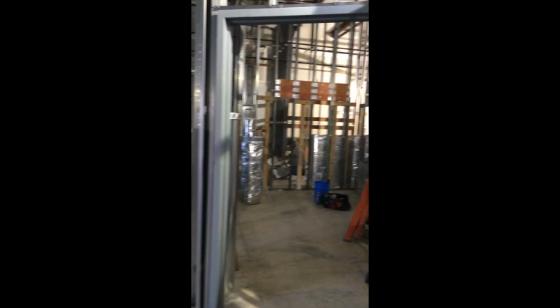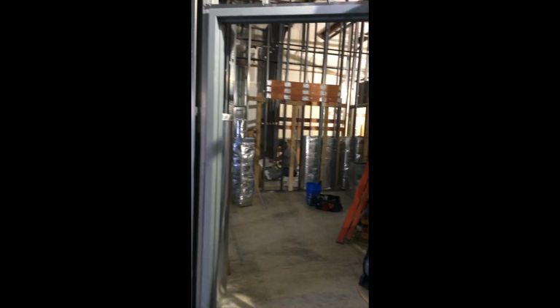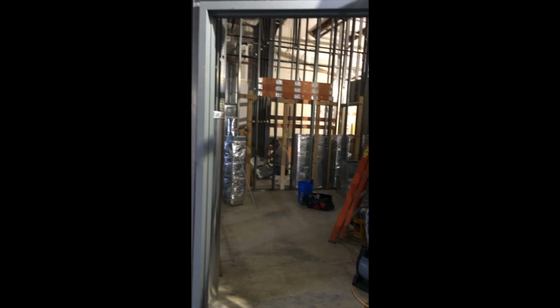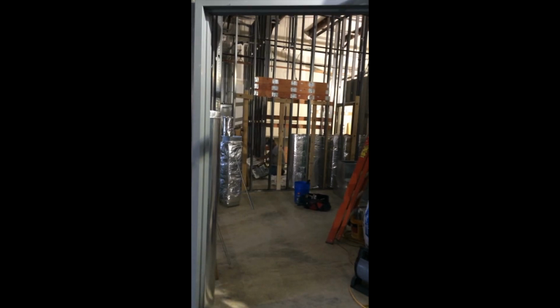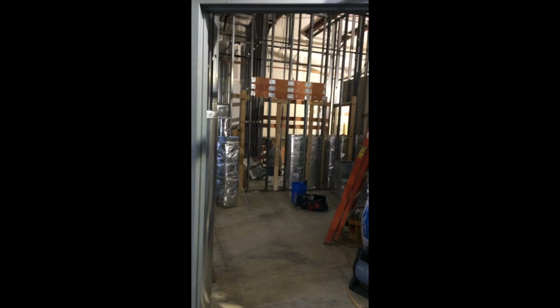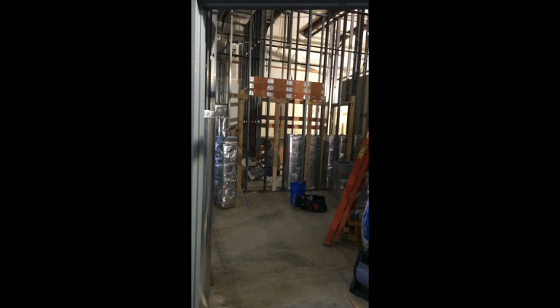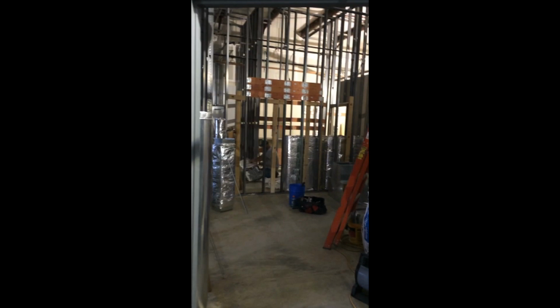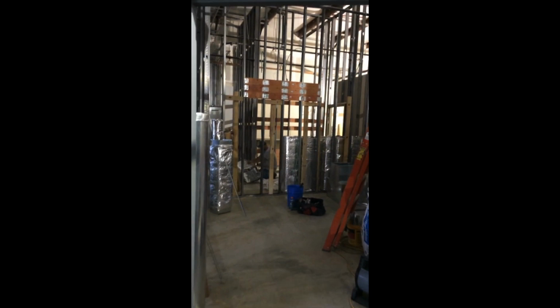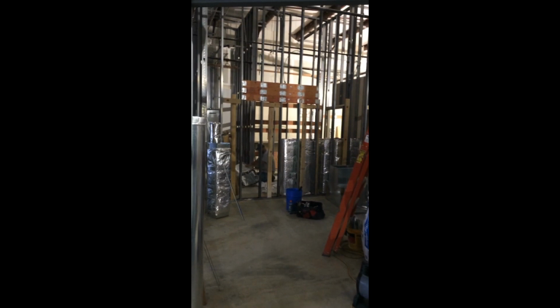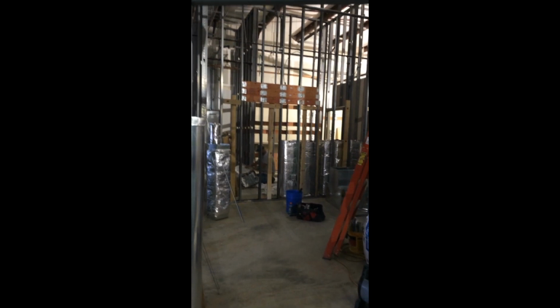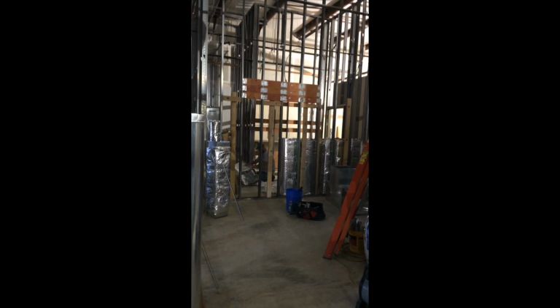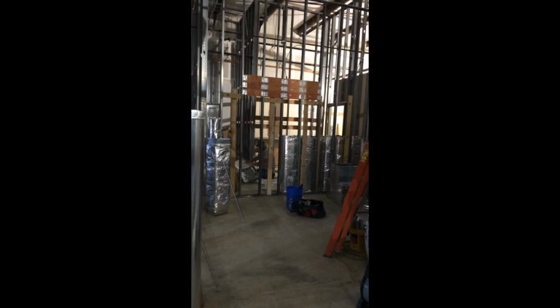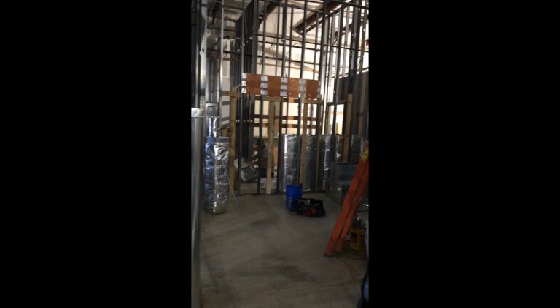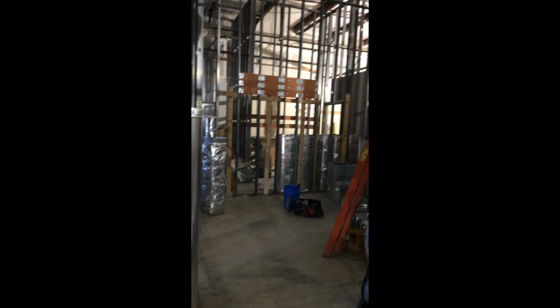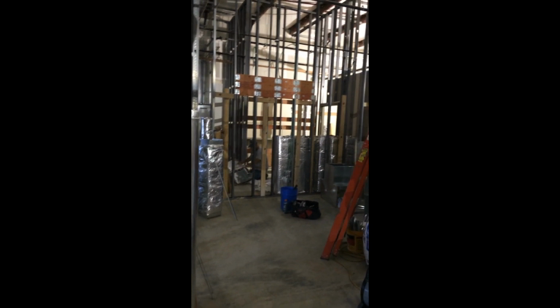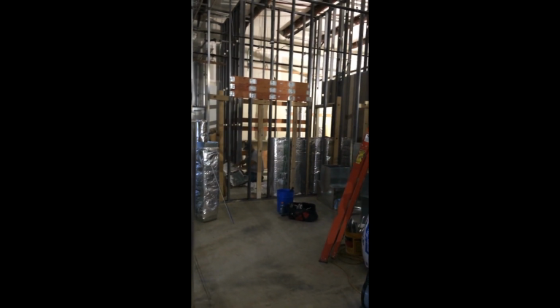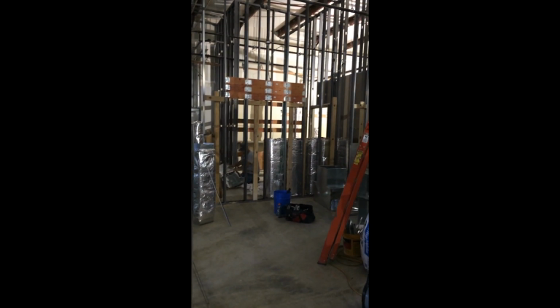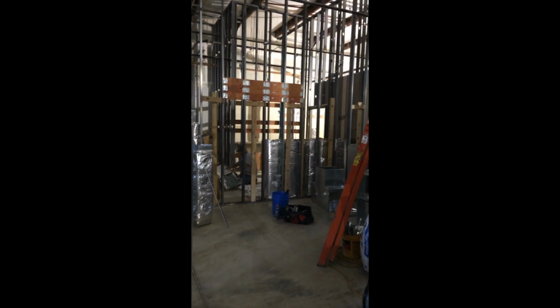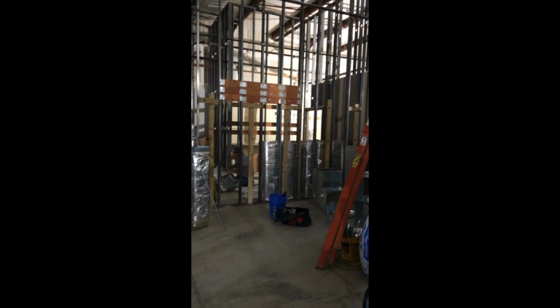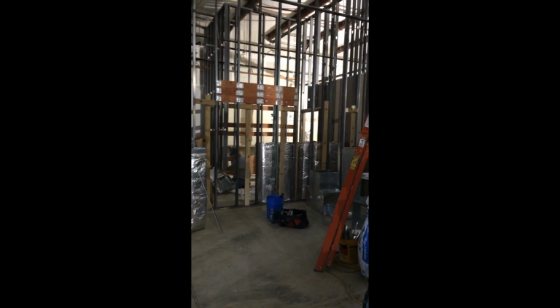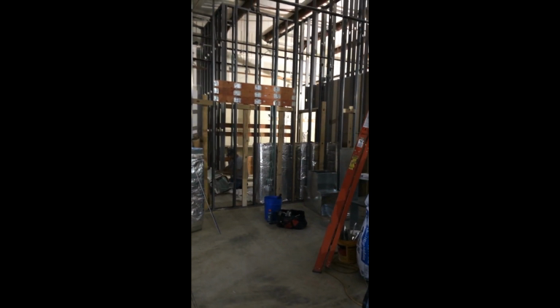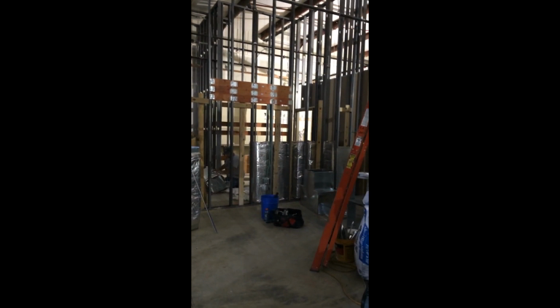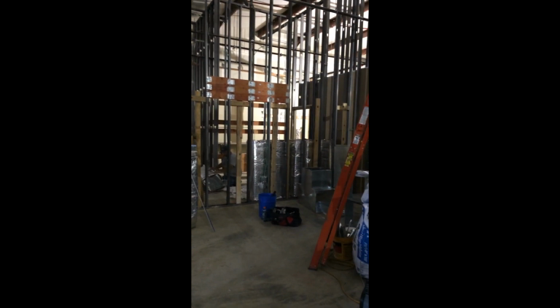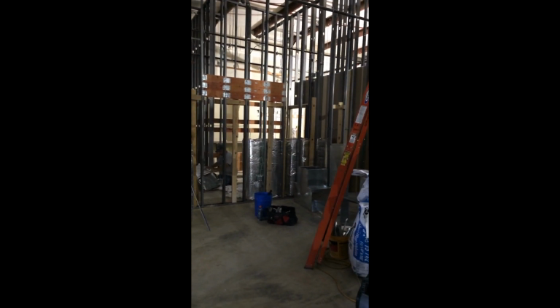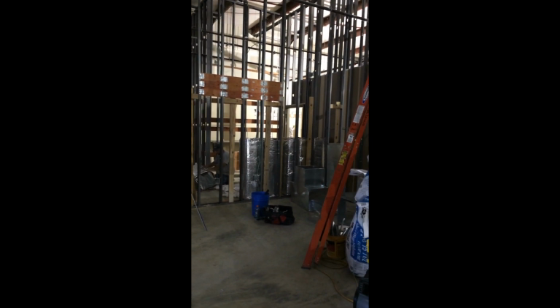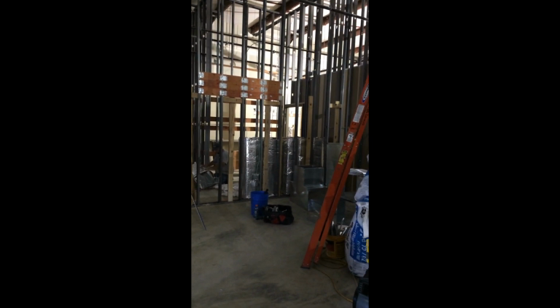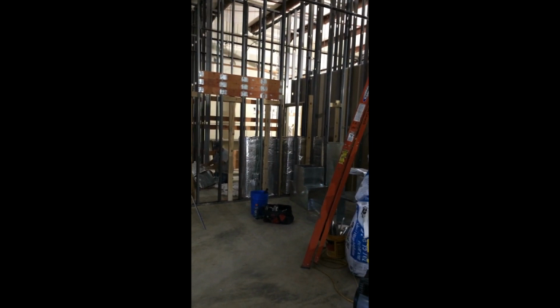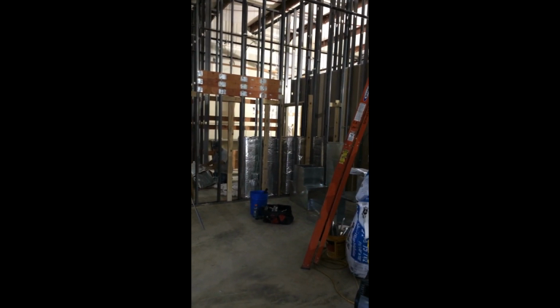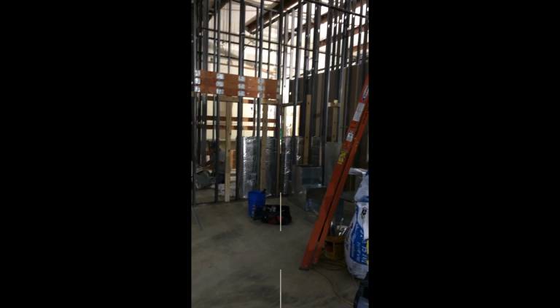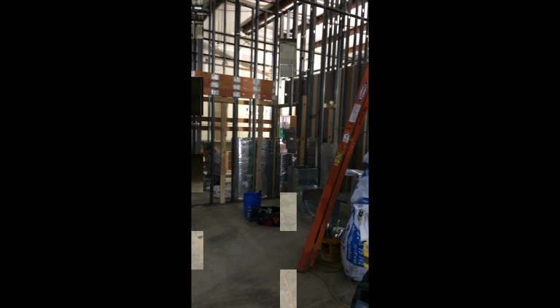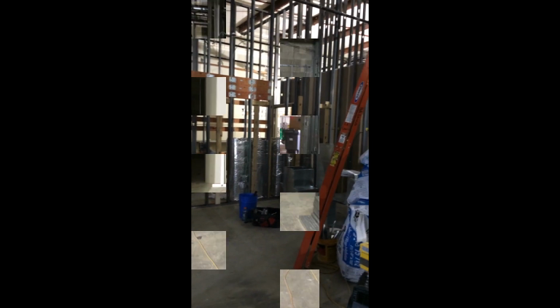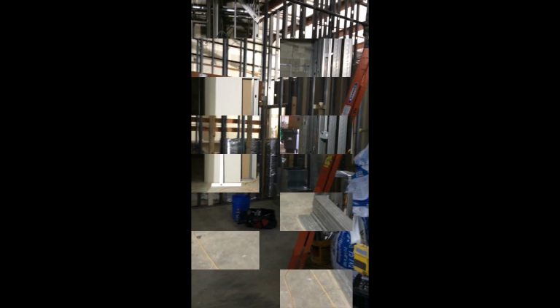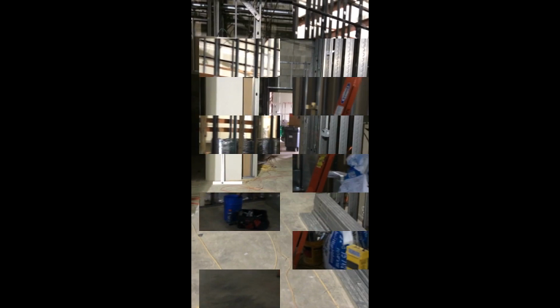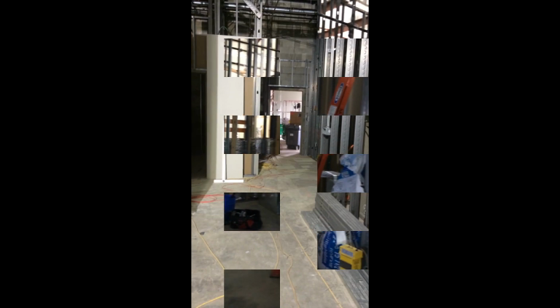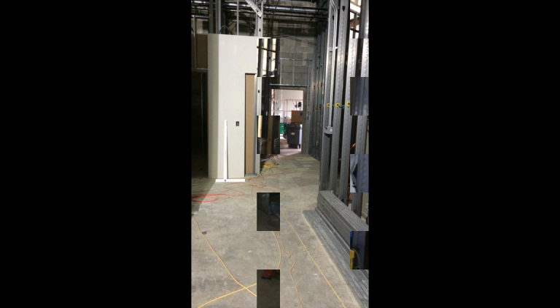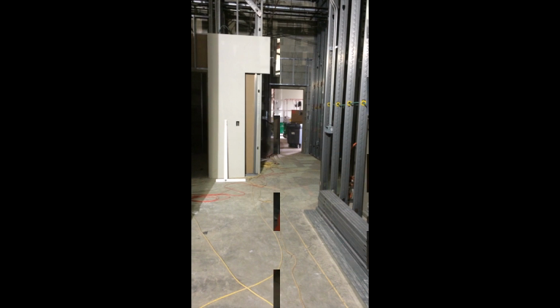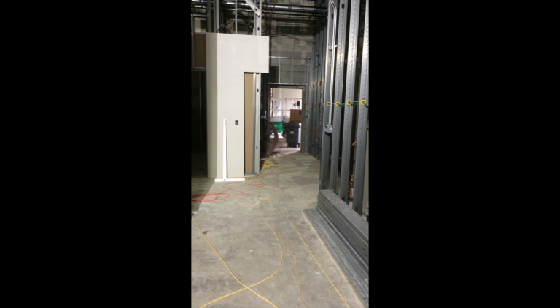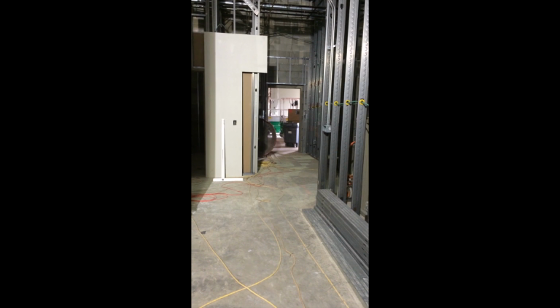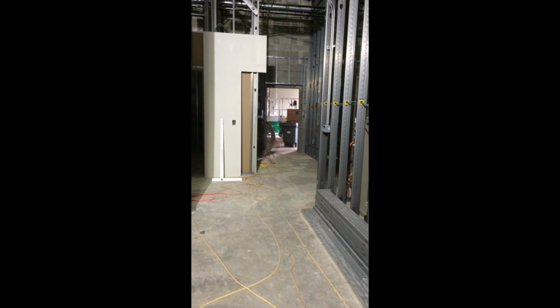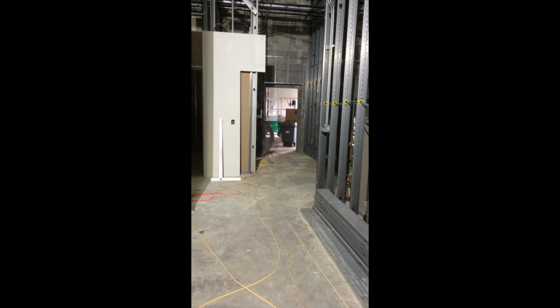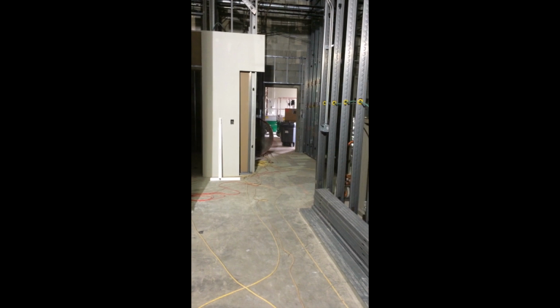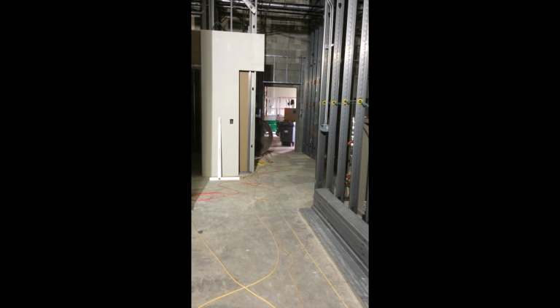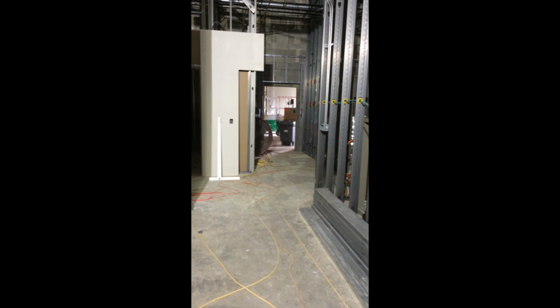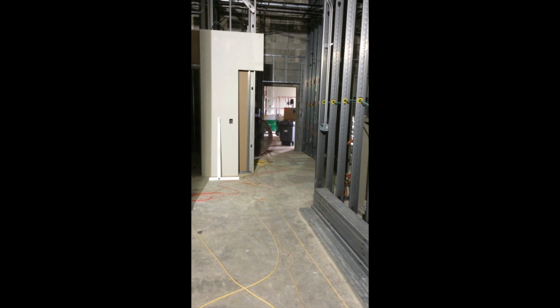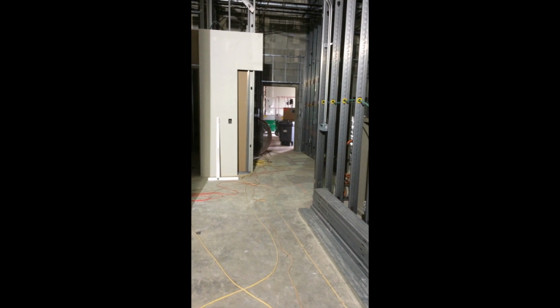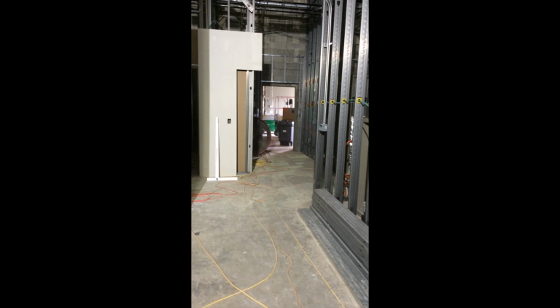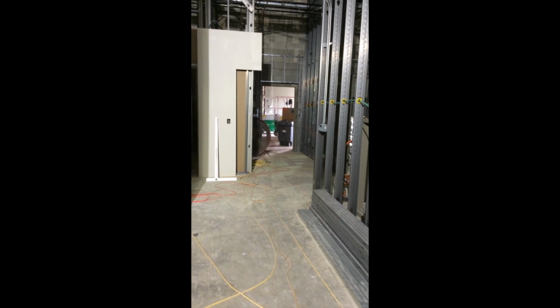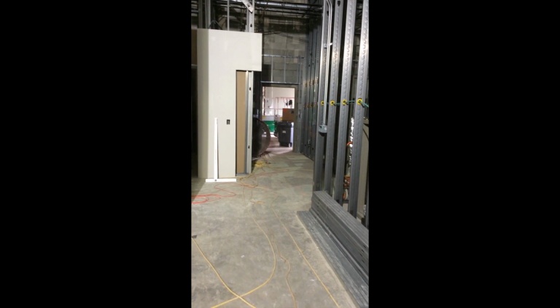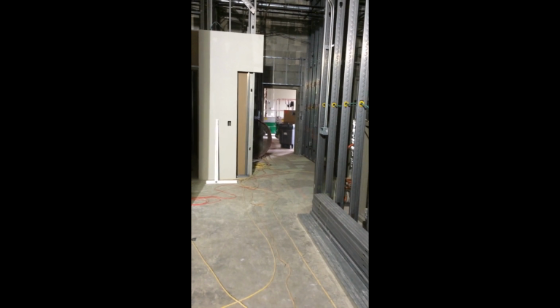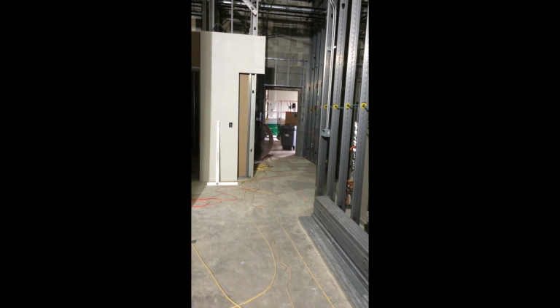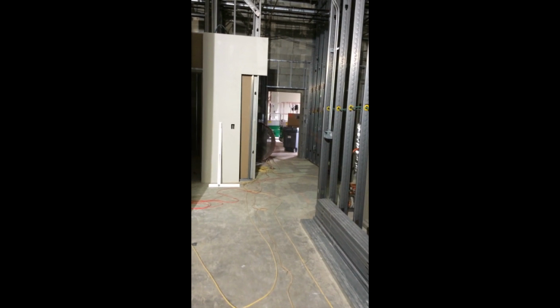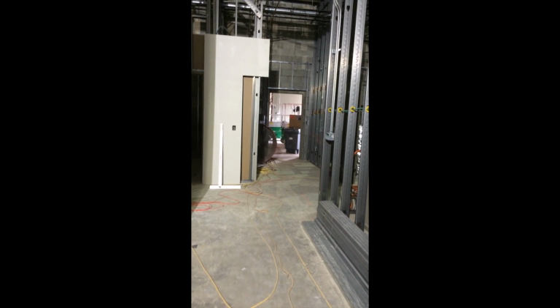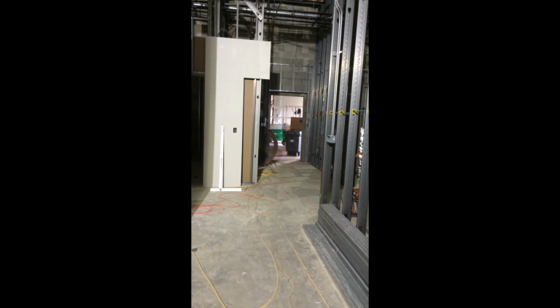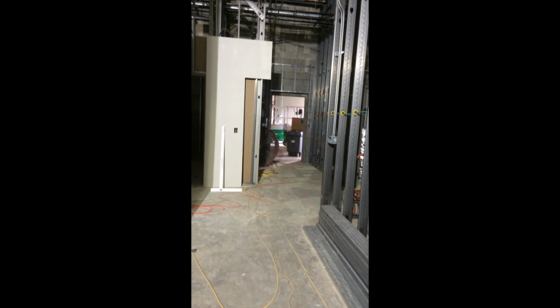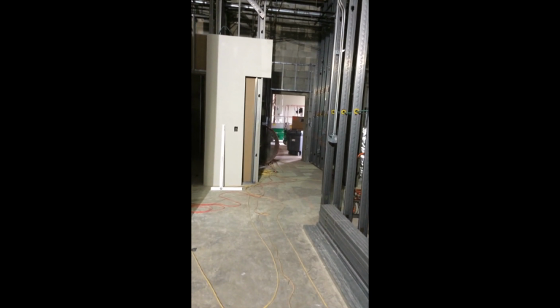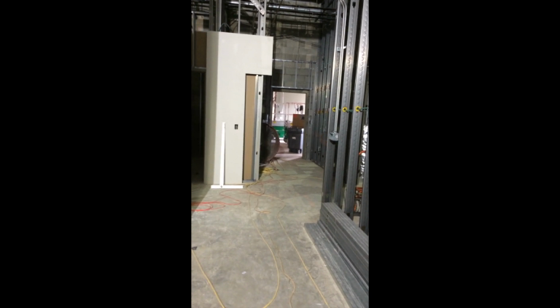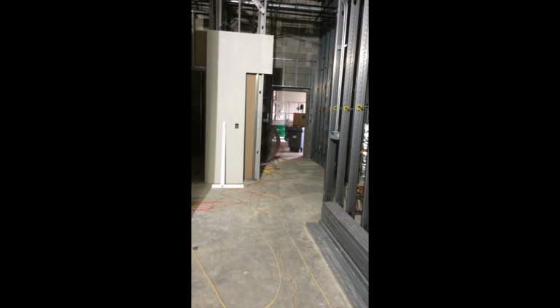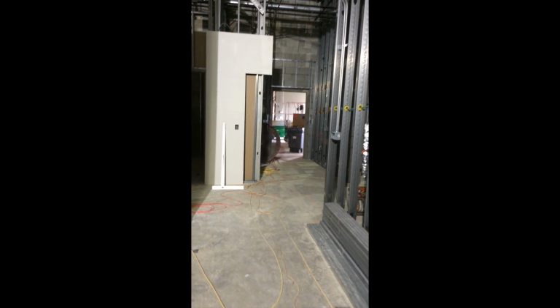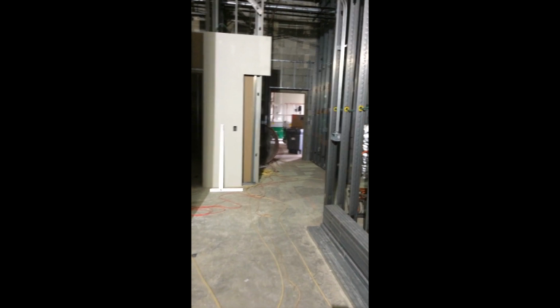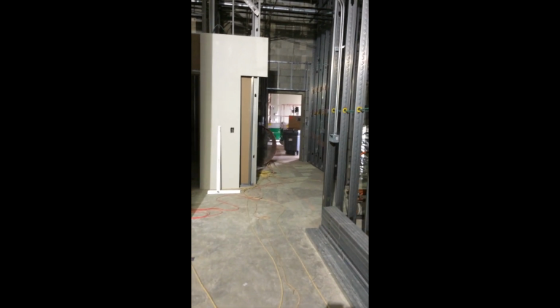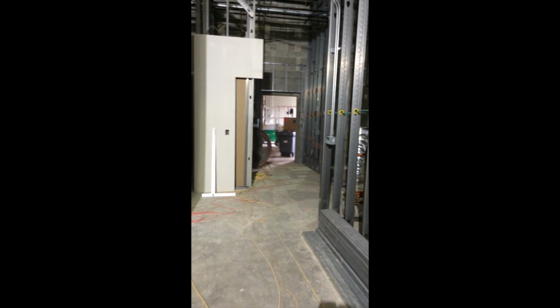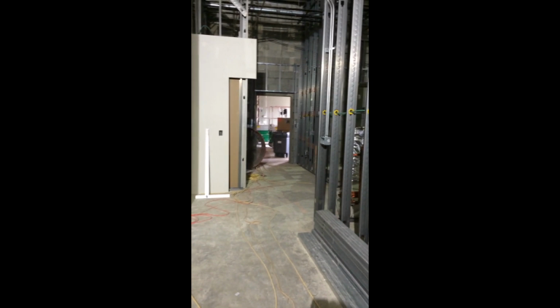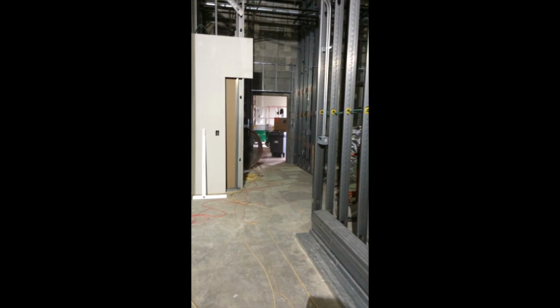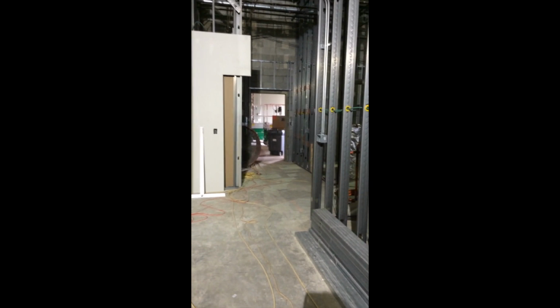This is the x-ray room. This is the hallway to MRI and imaging and other exam rooms.